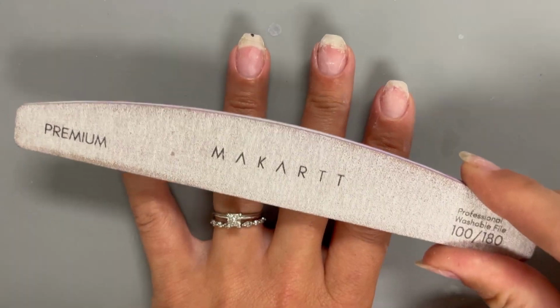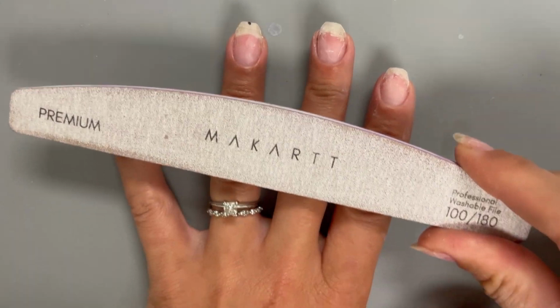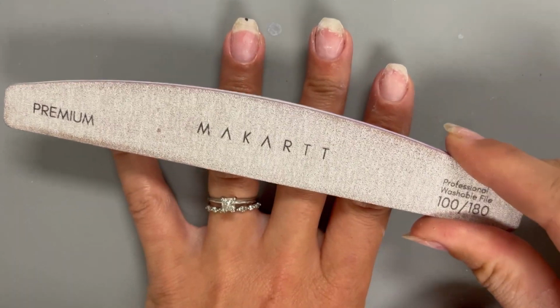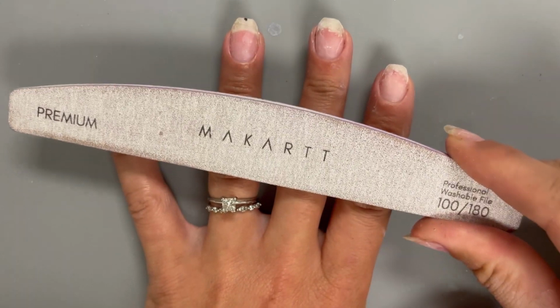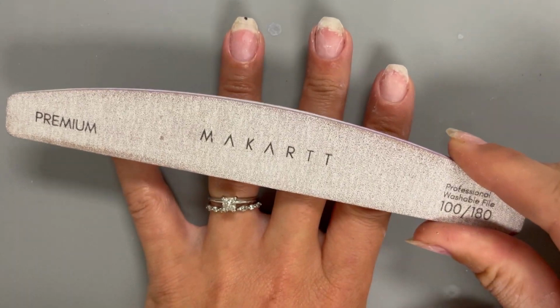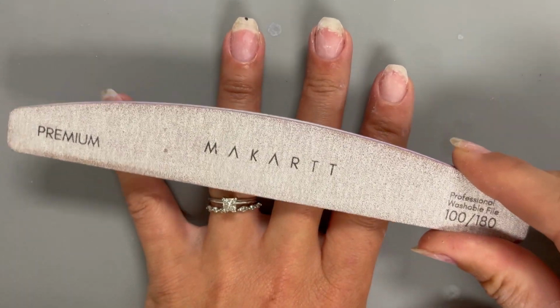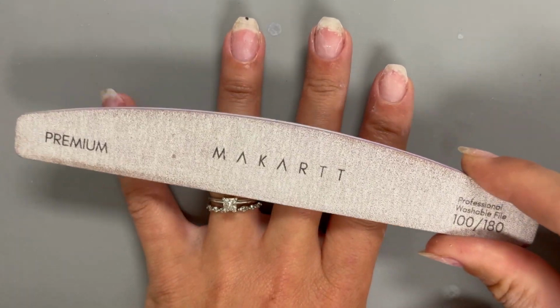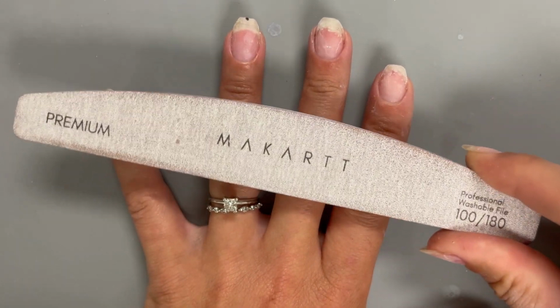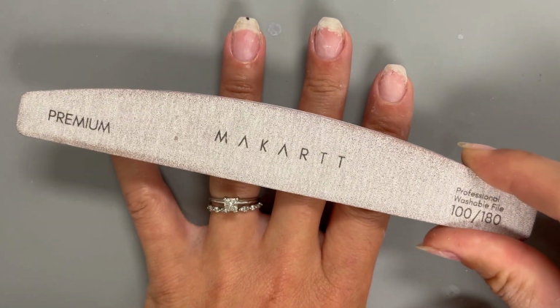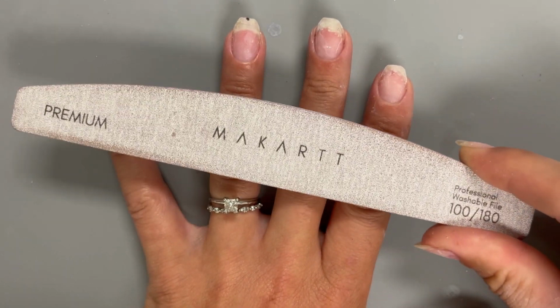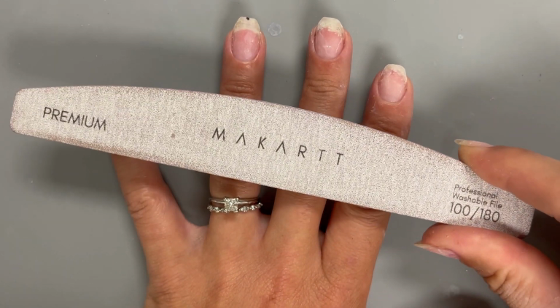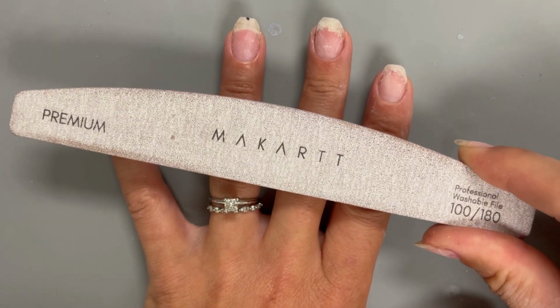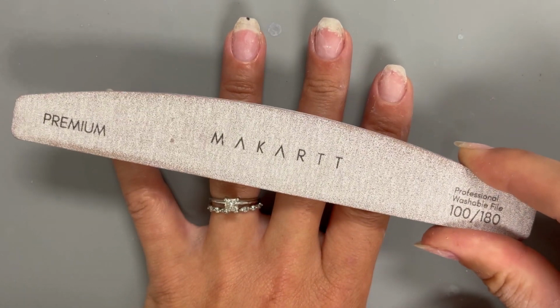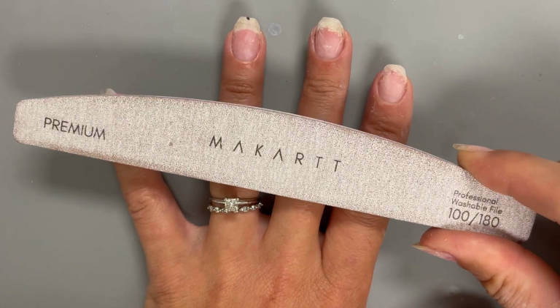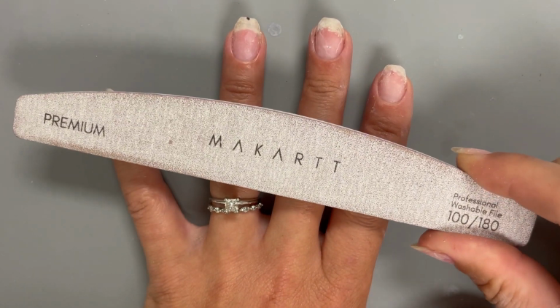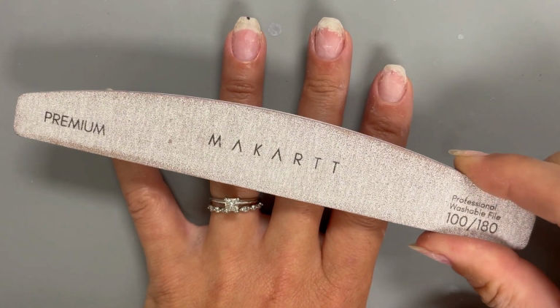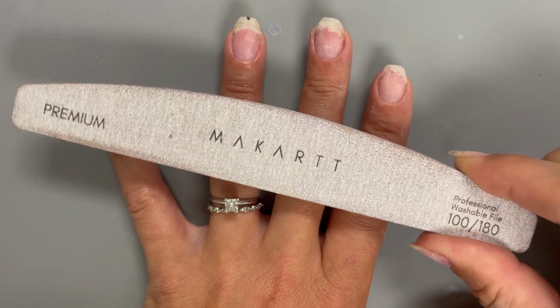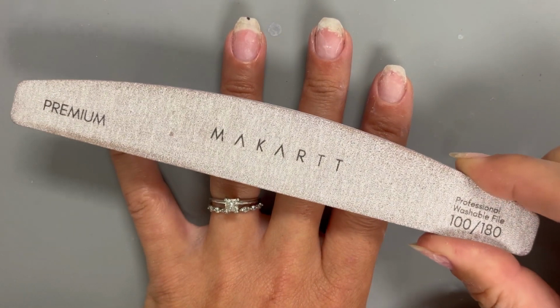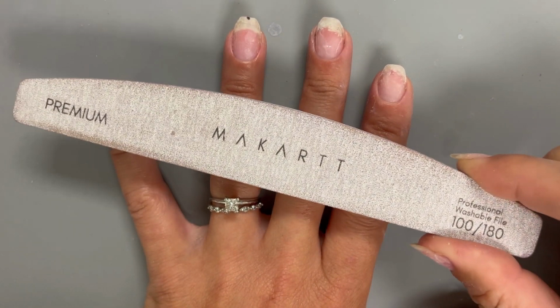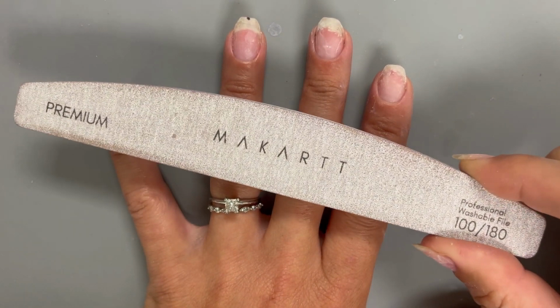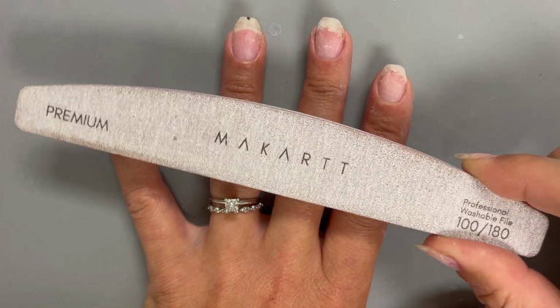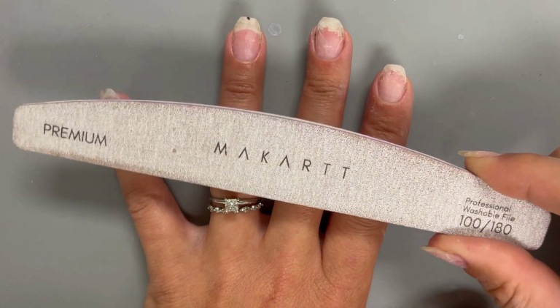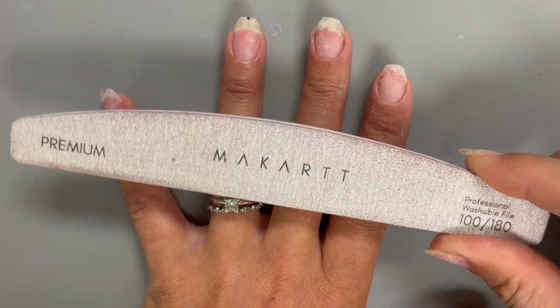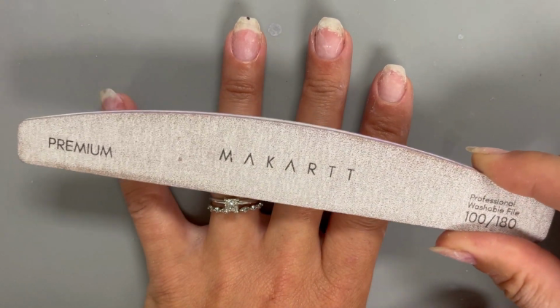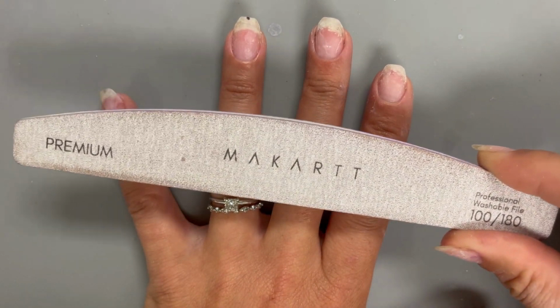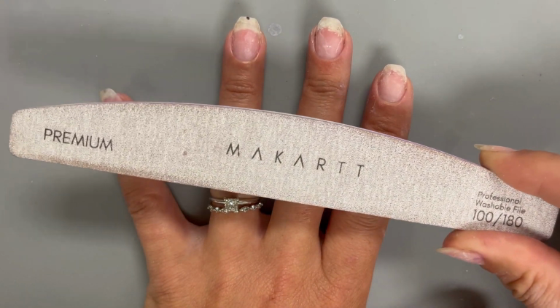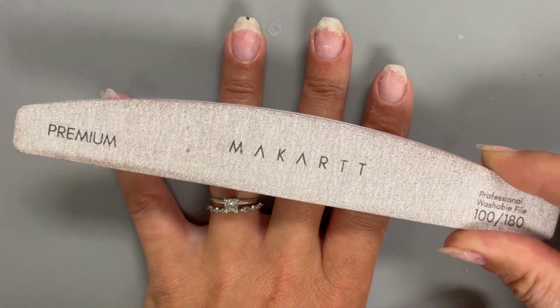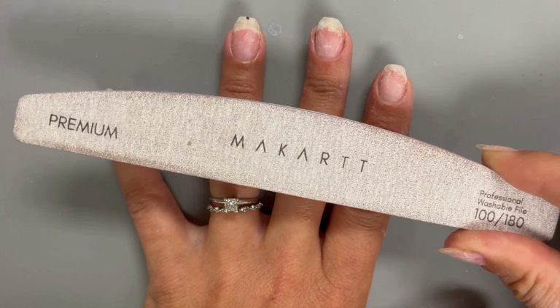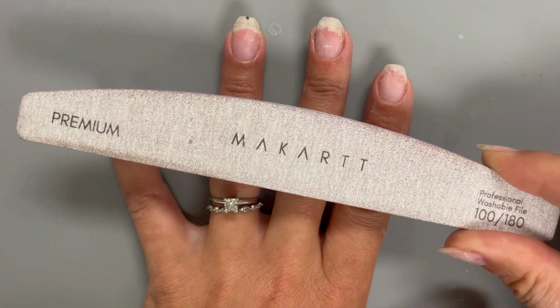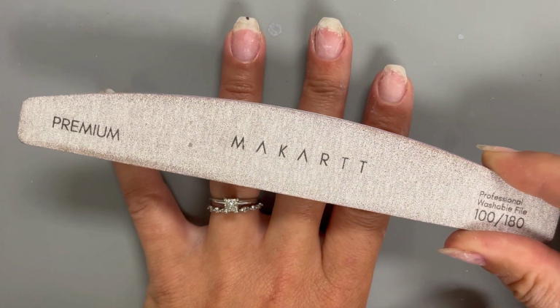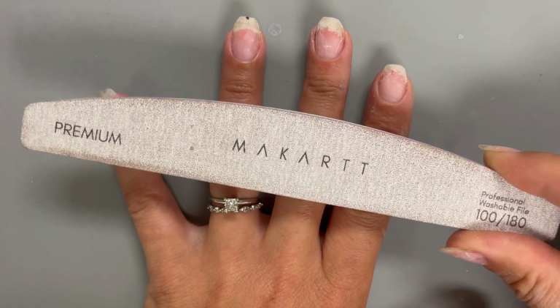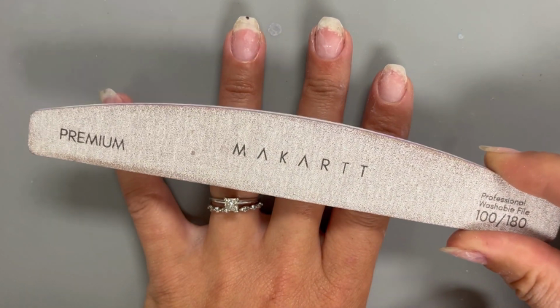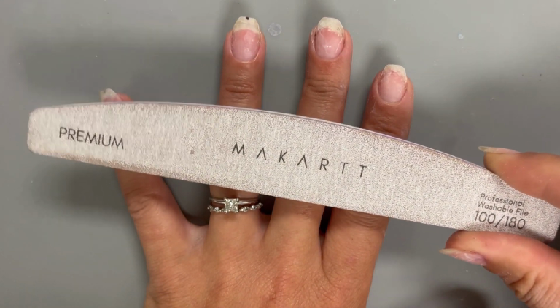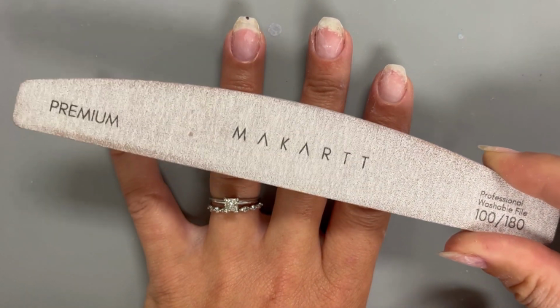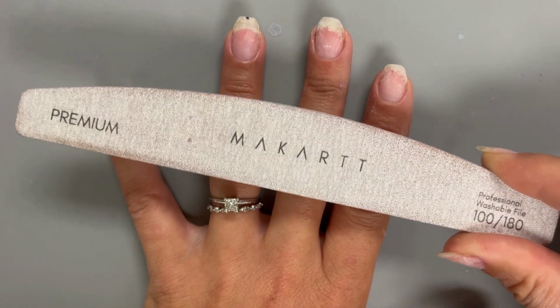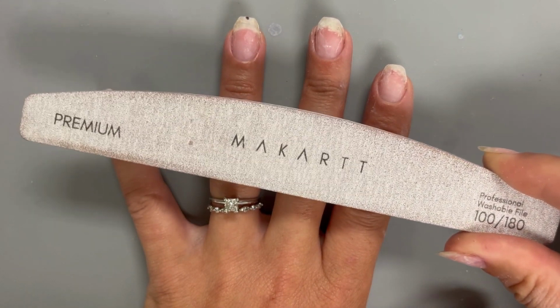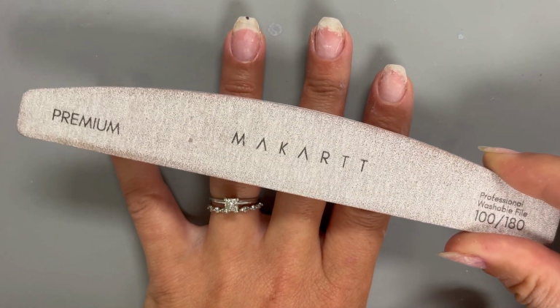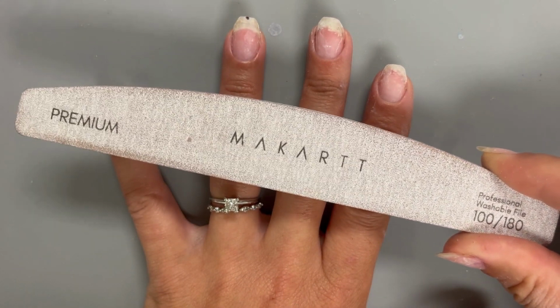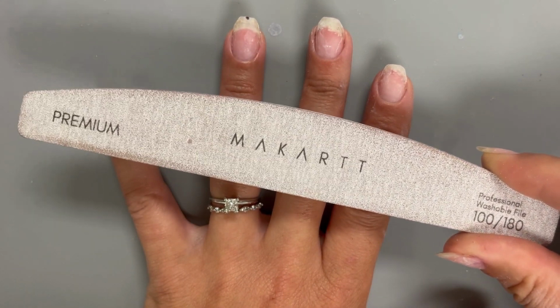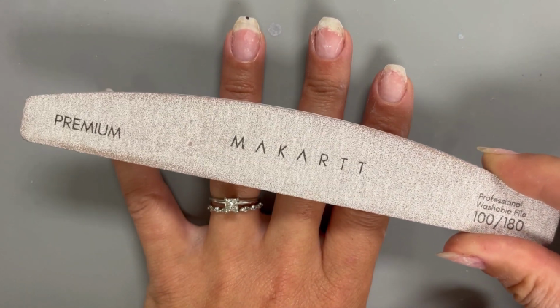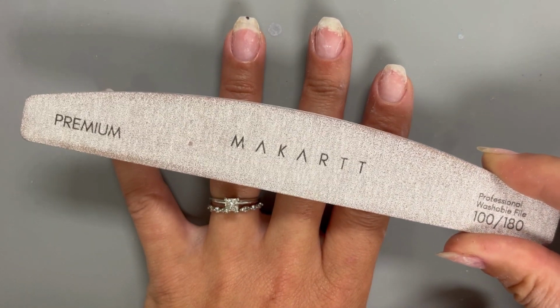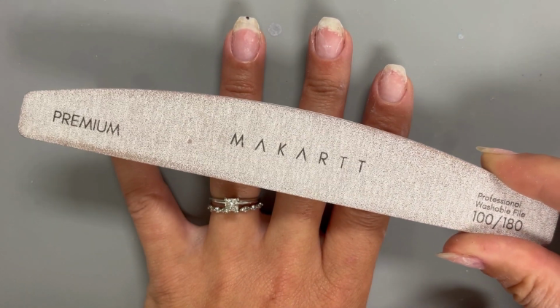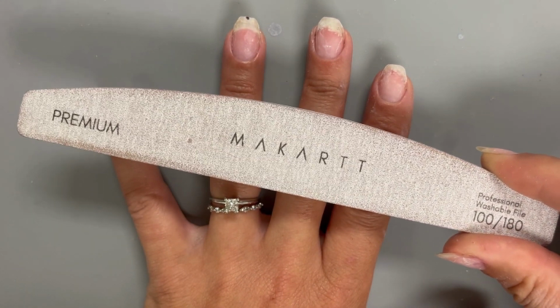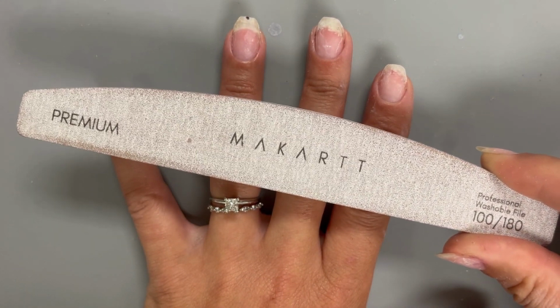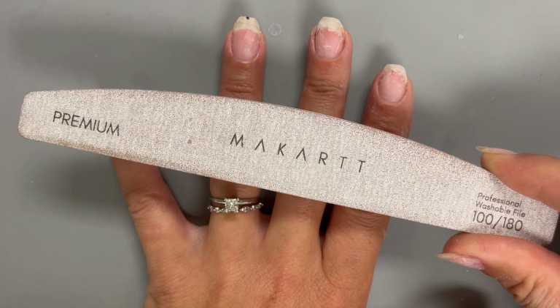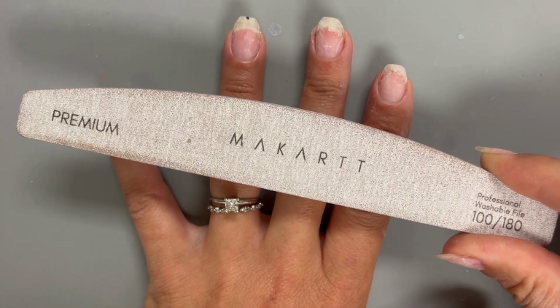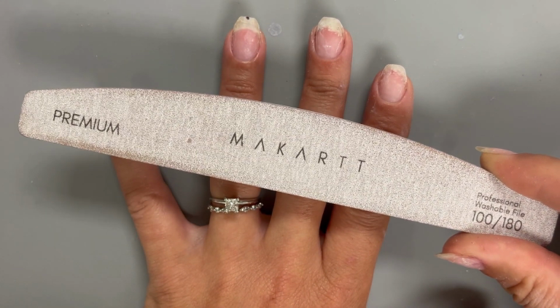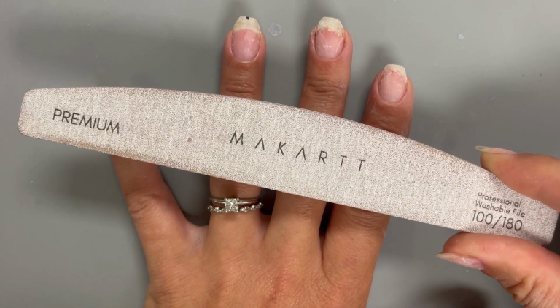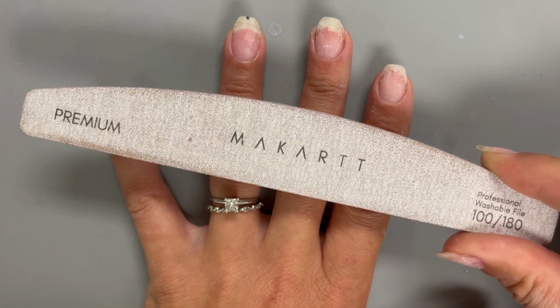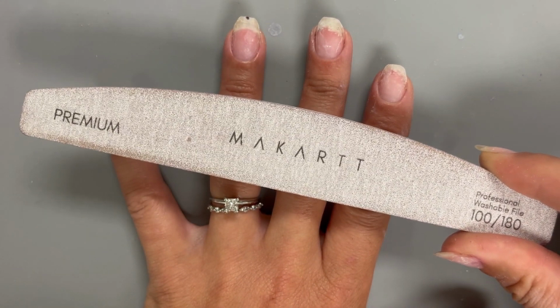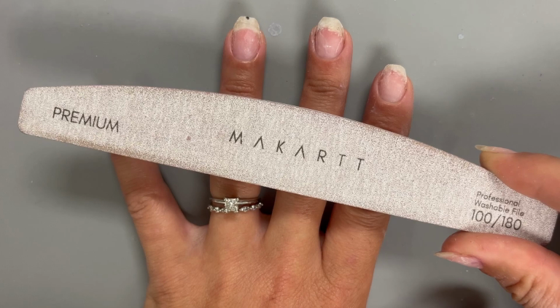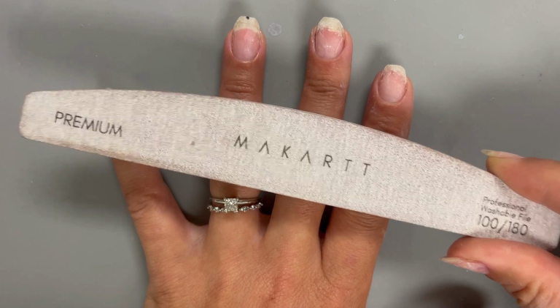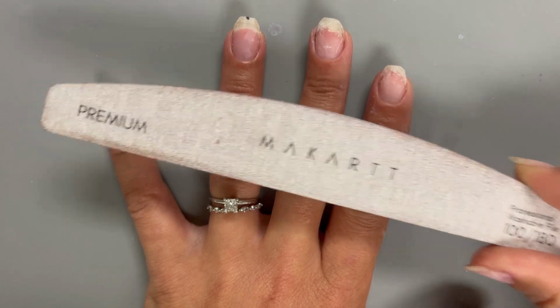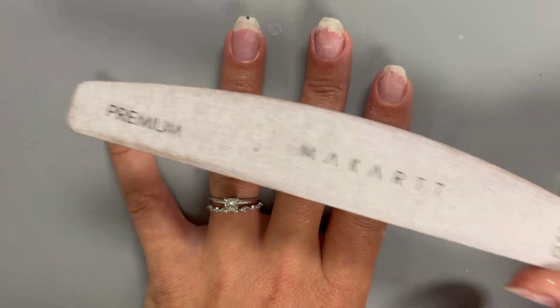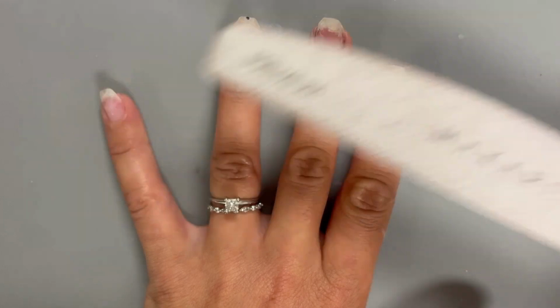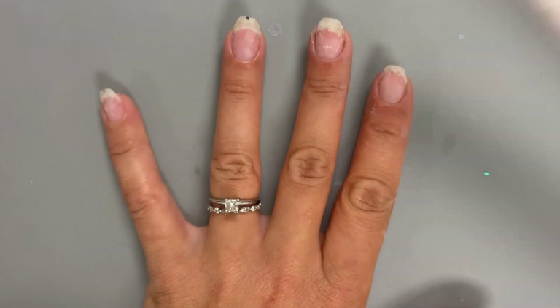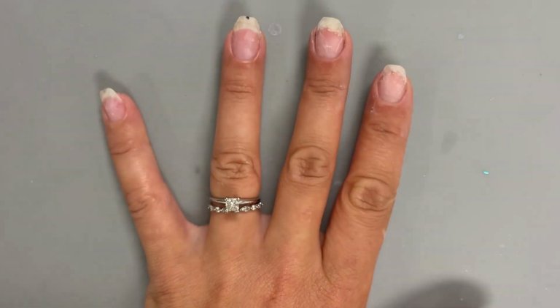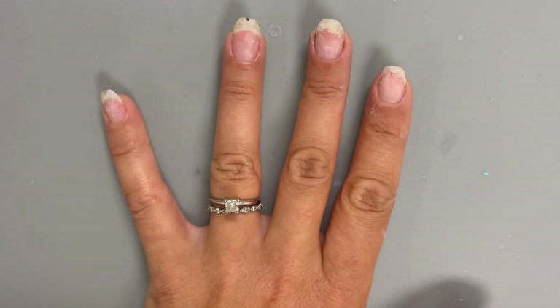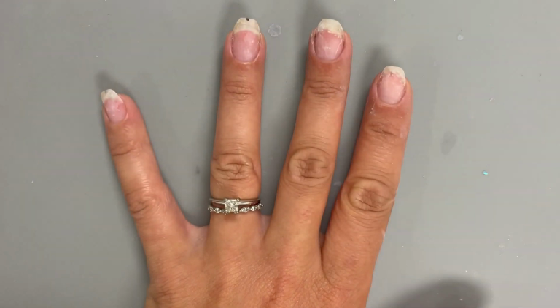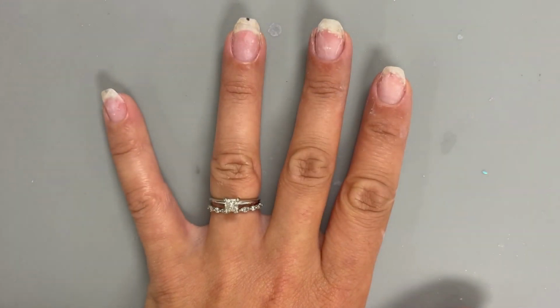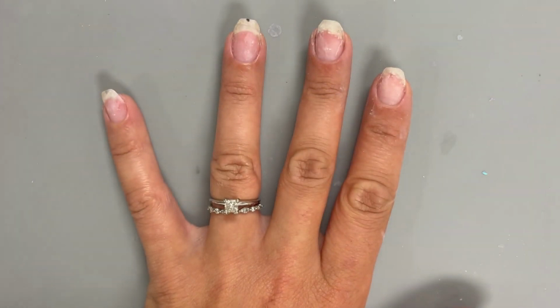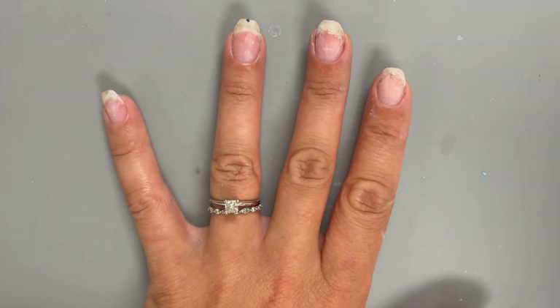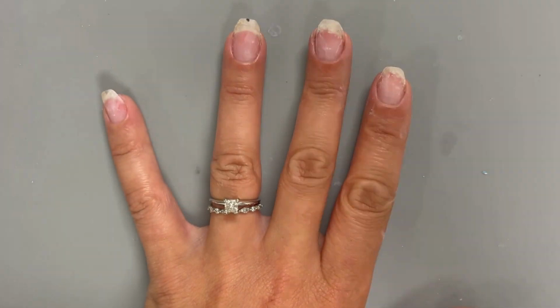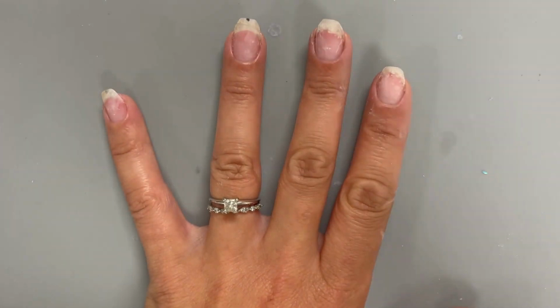I do recommend grabbing a curved file just like this one. It's really easy to use and it'll help avoid tearing the skin around your nails.